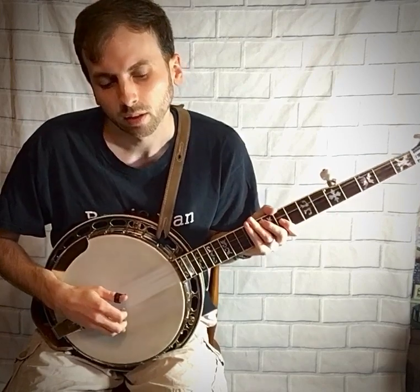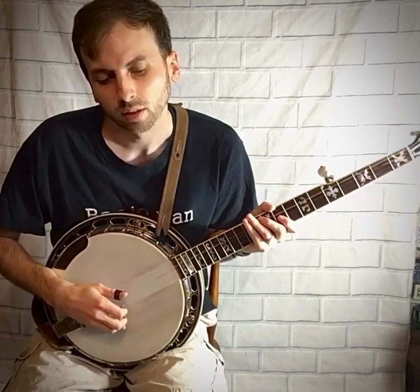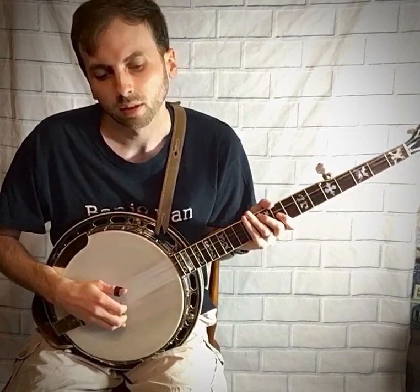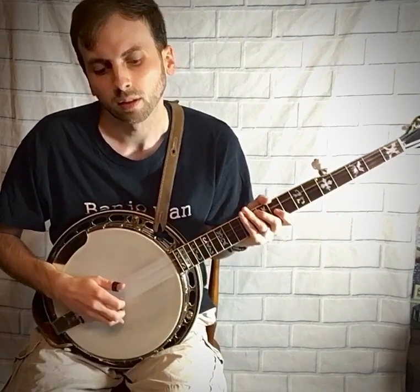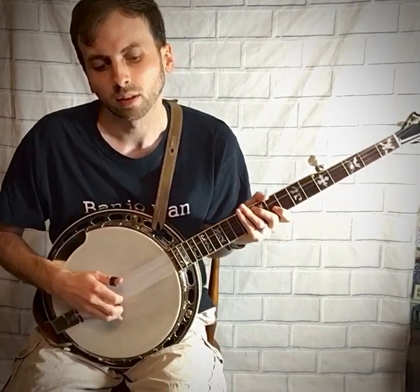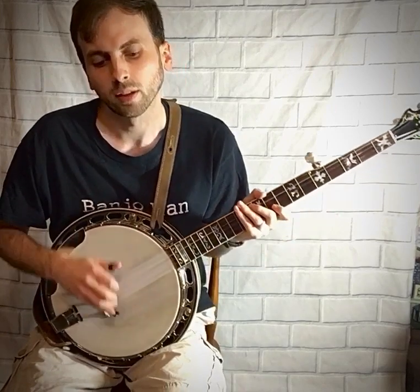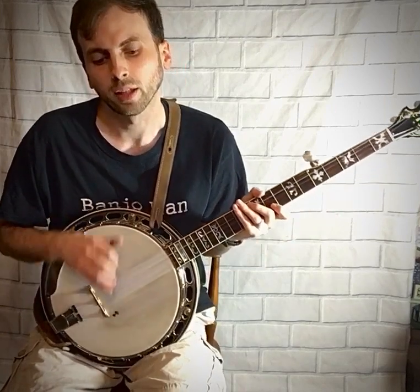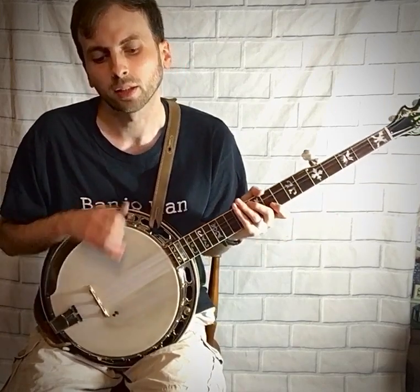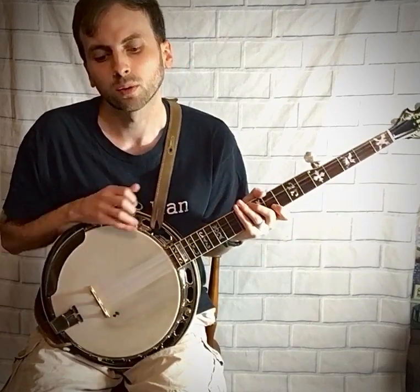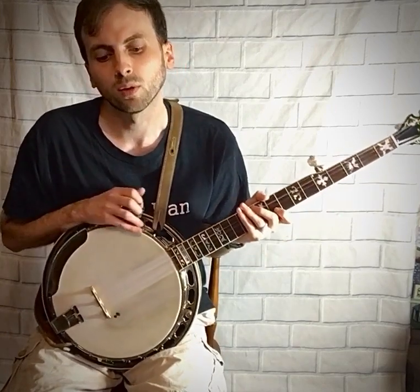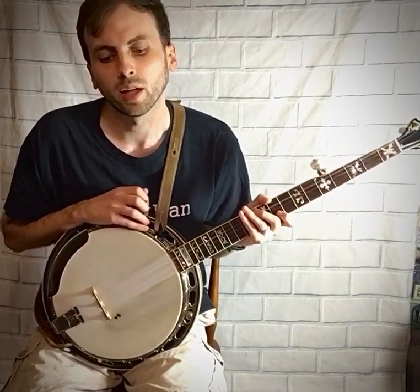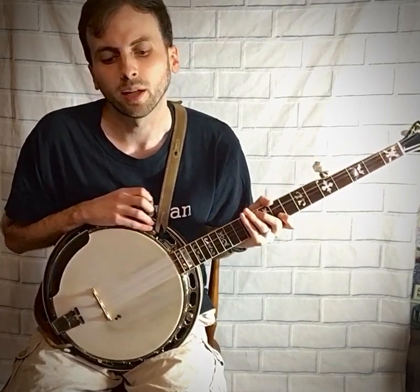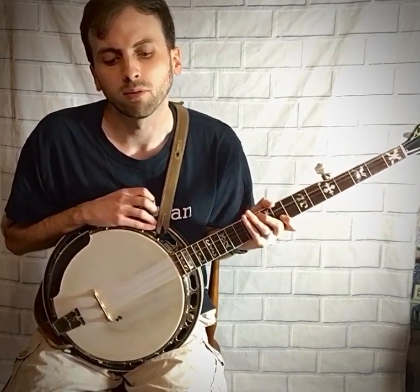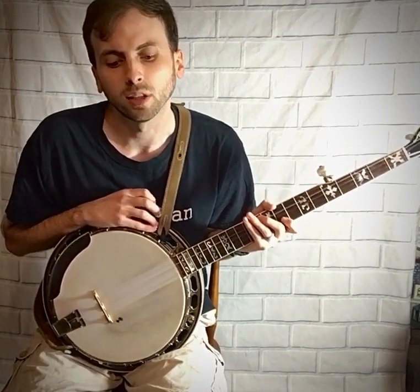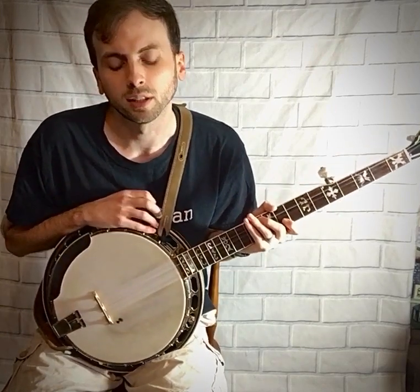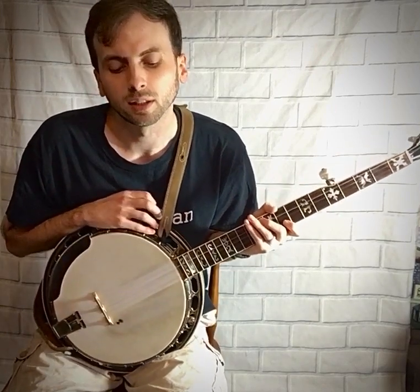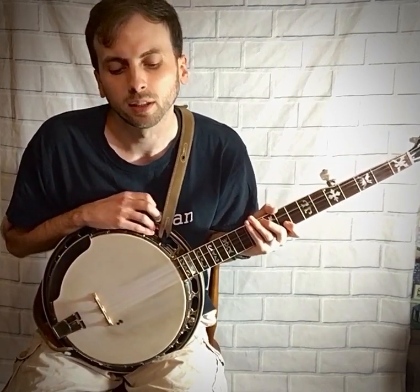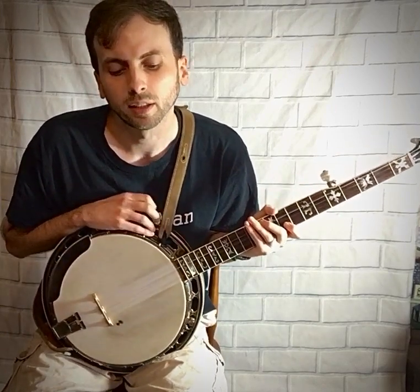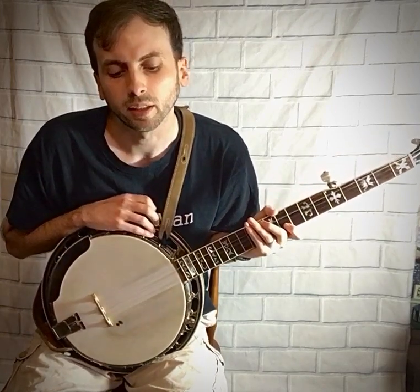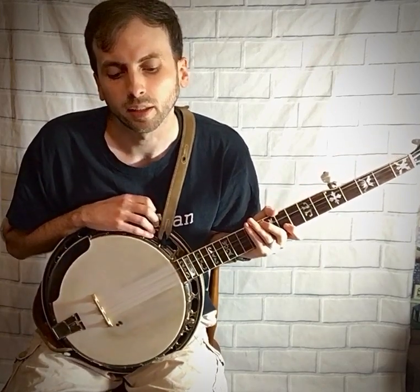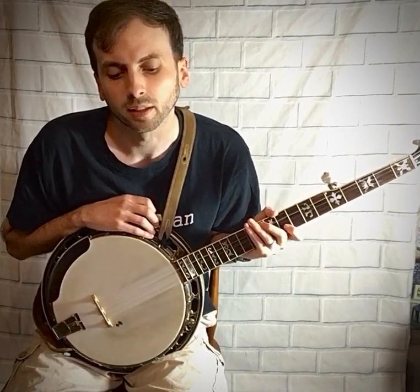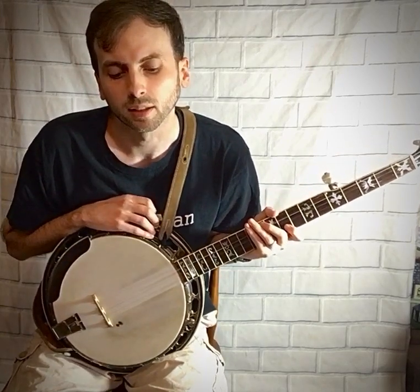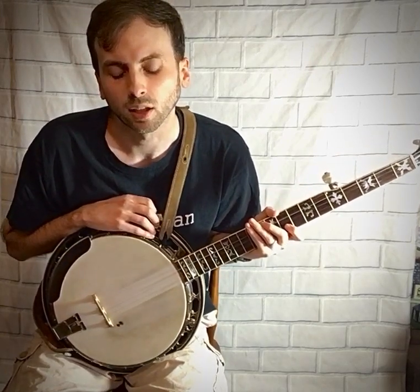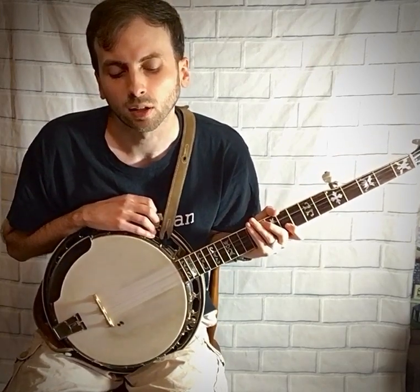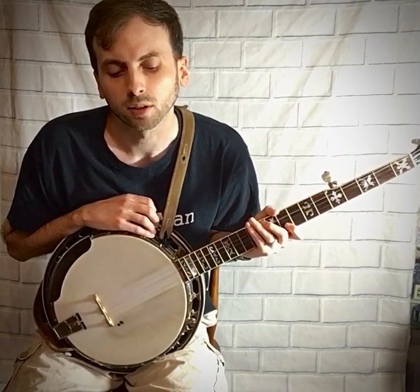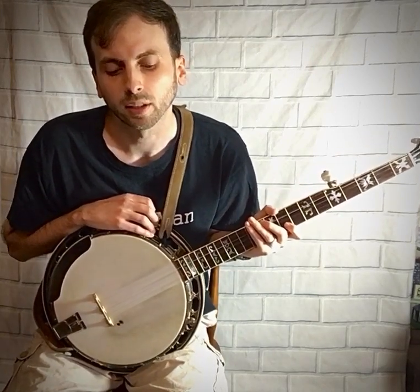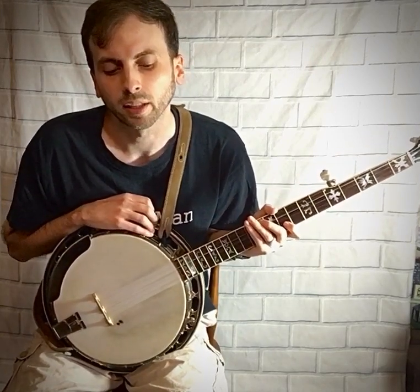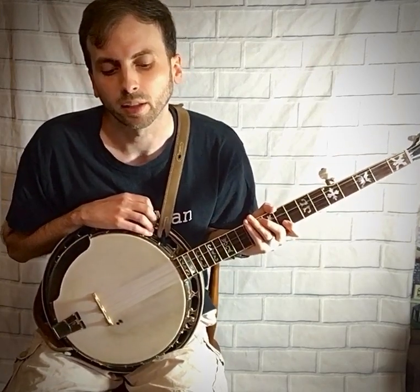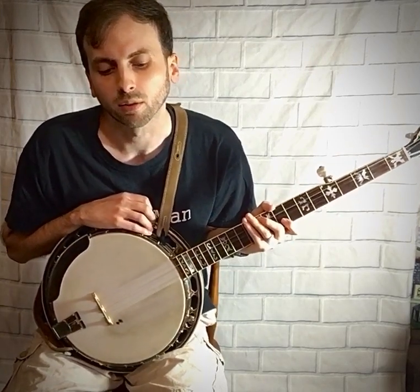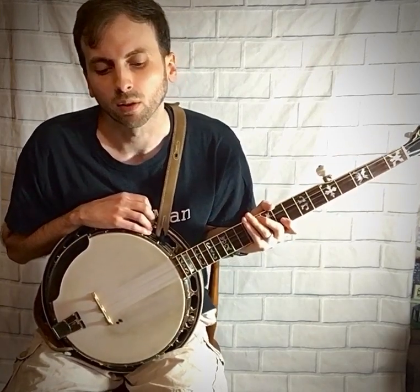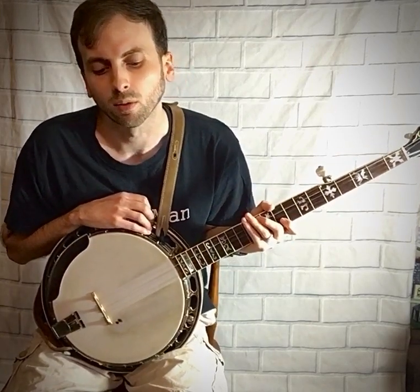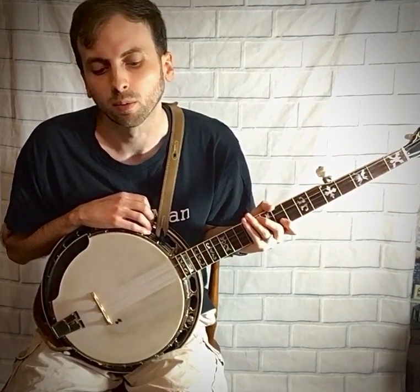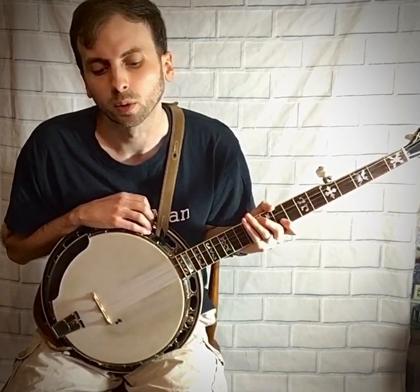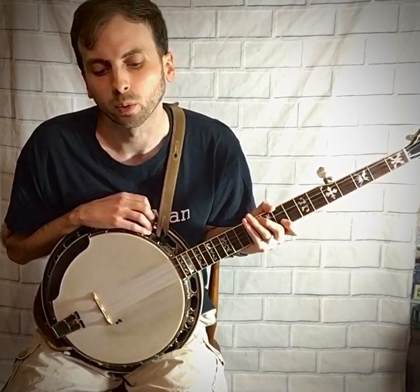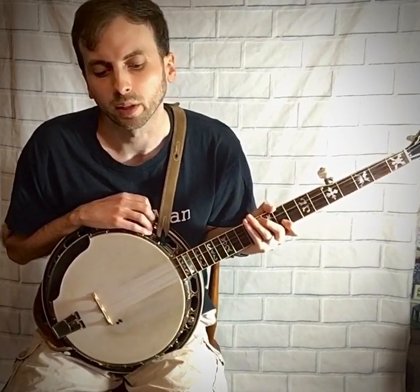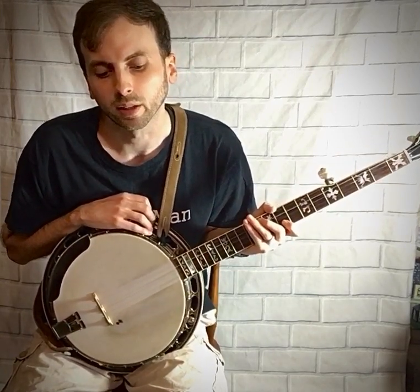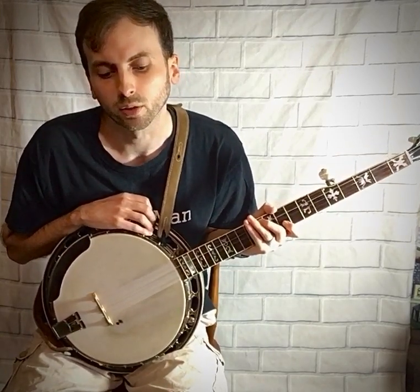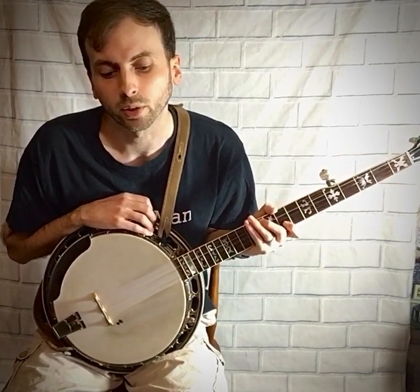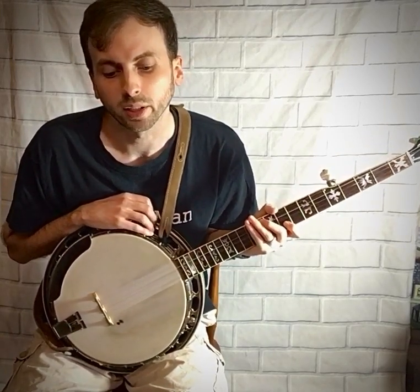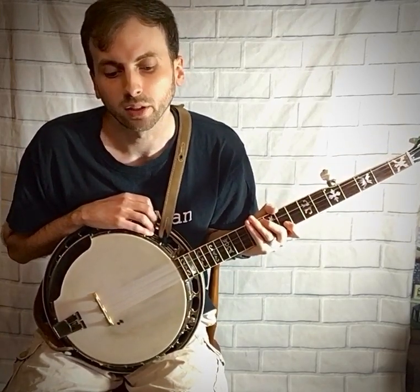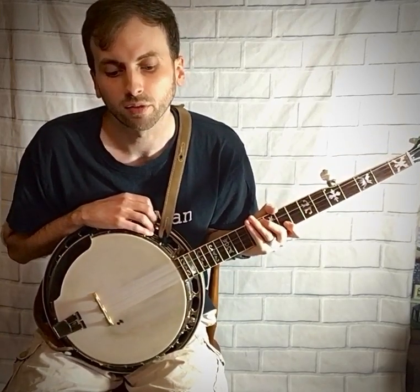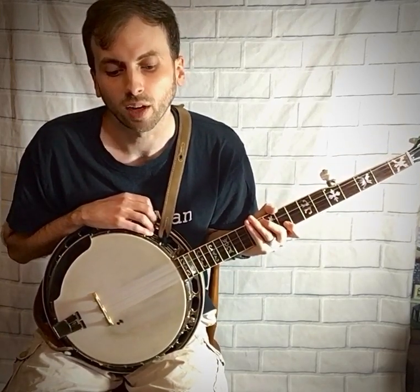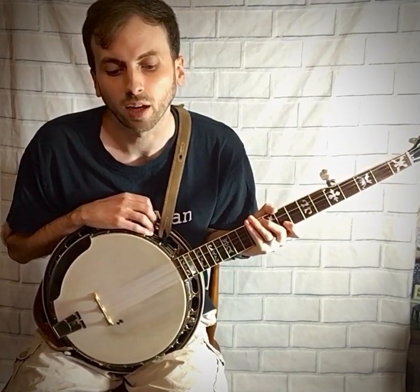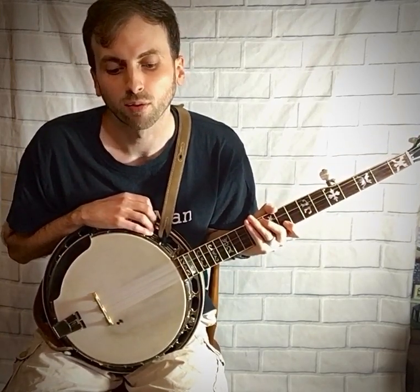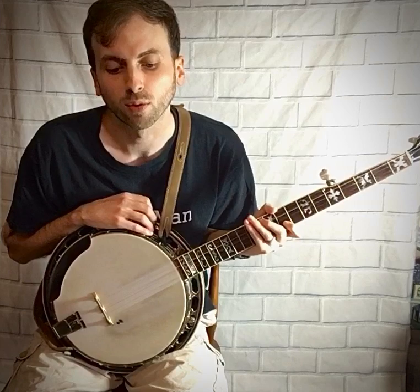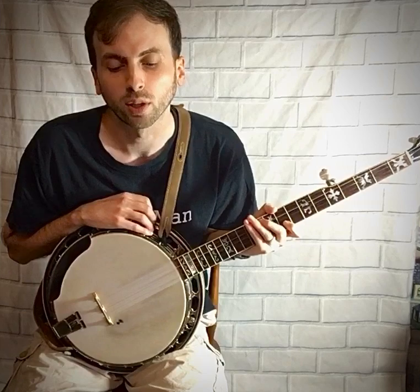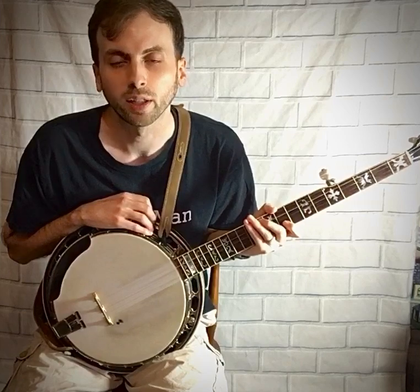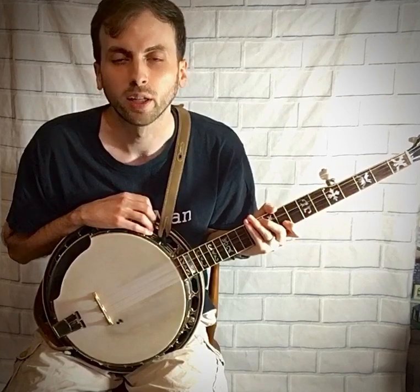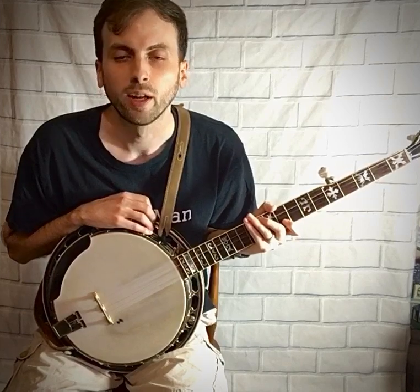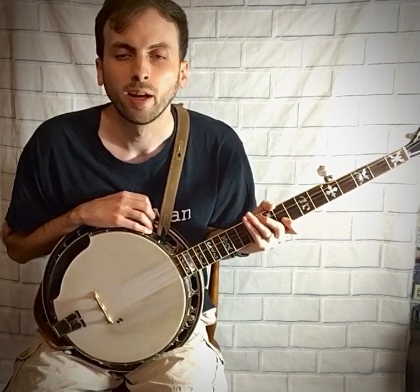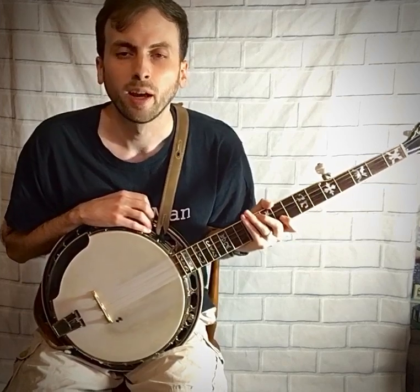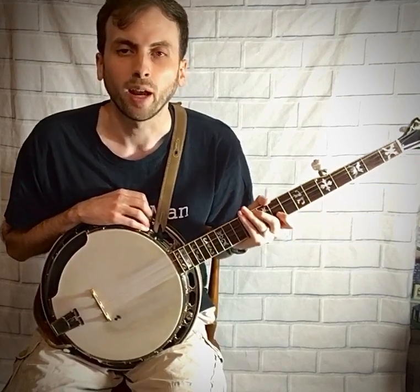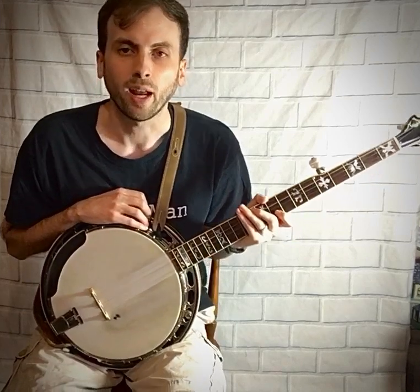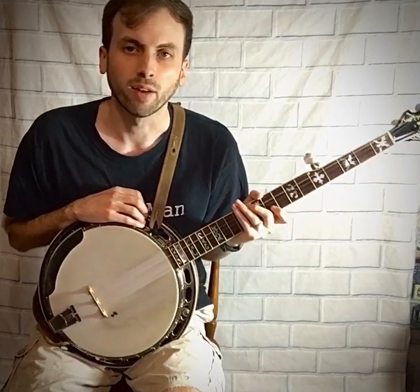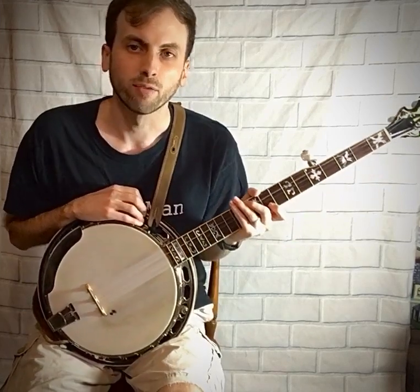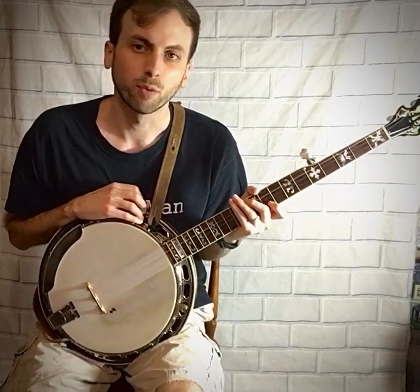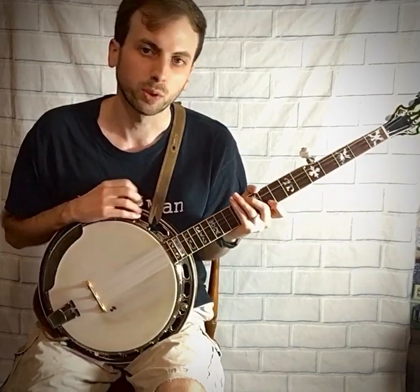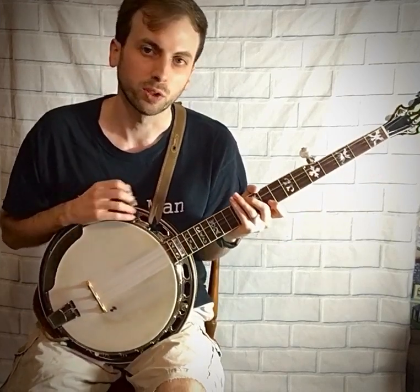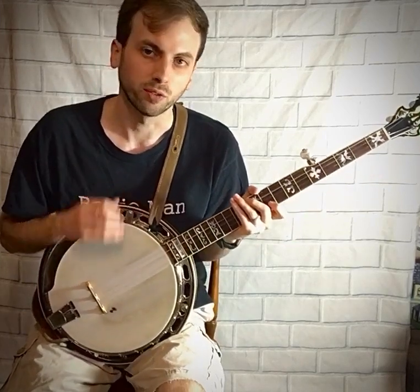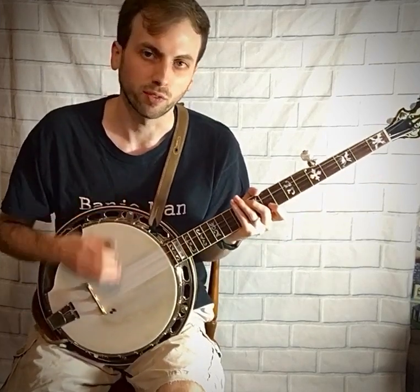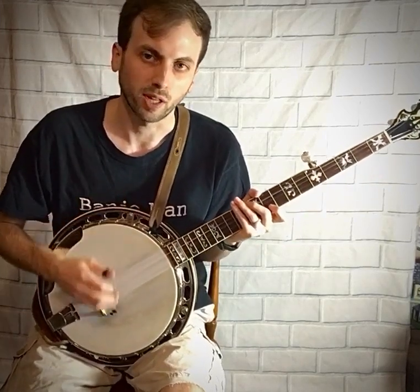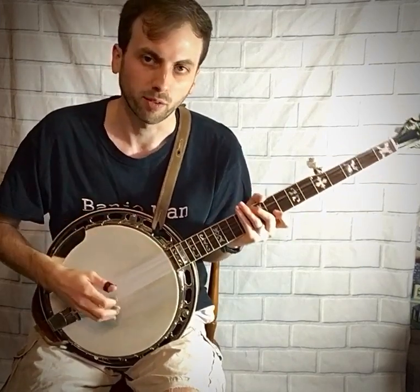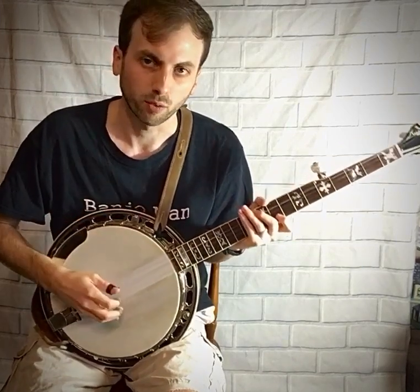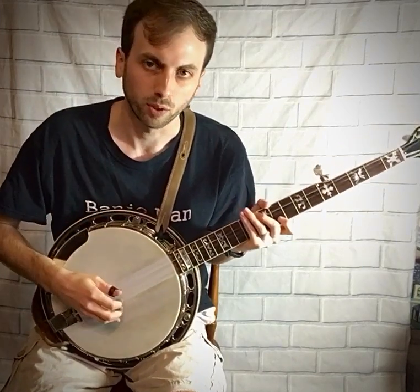The next roll I have listed is an alternating roll between the three-two-five-one and the four-two-five-one.